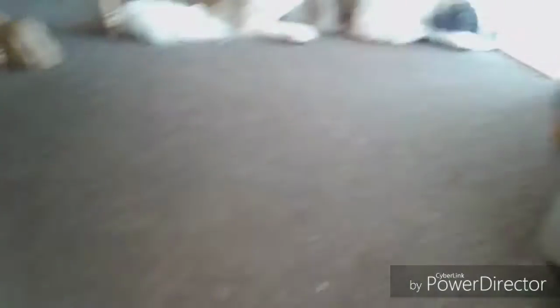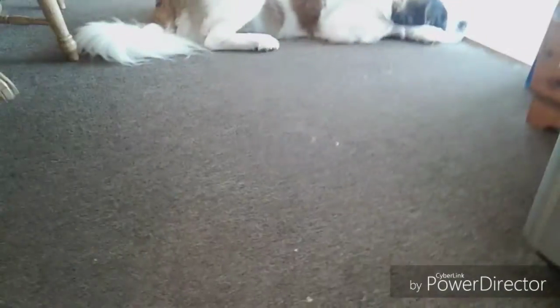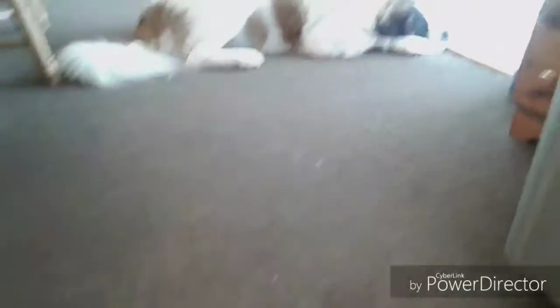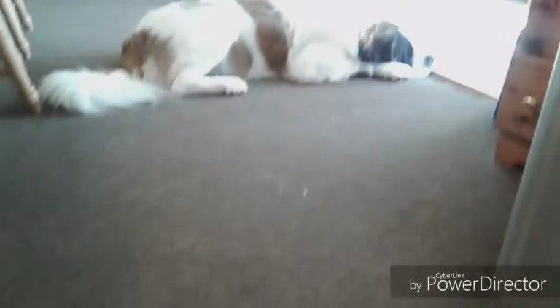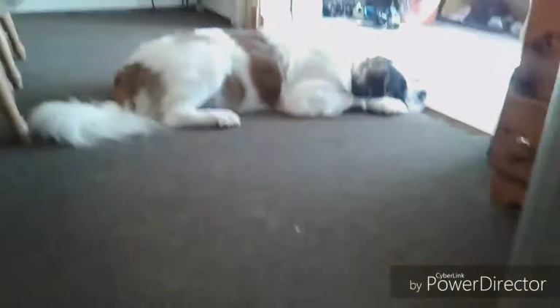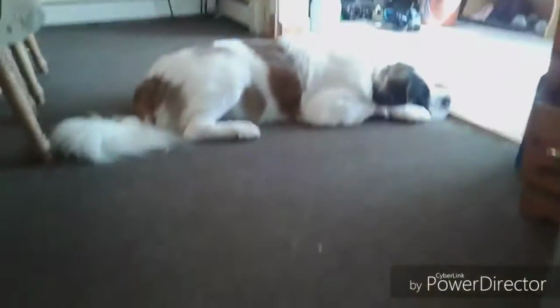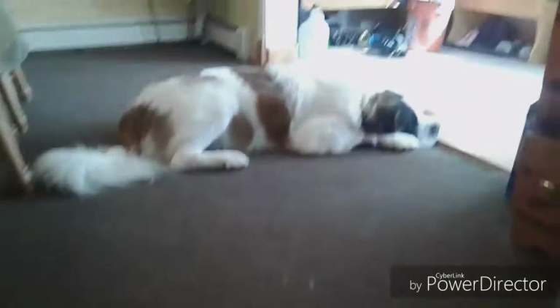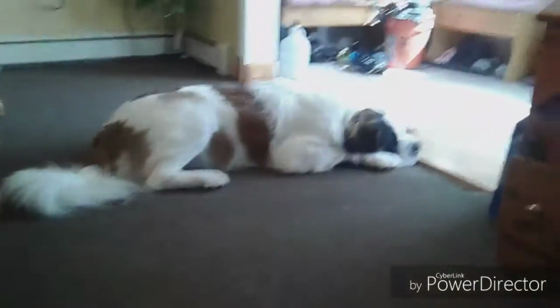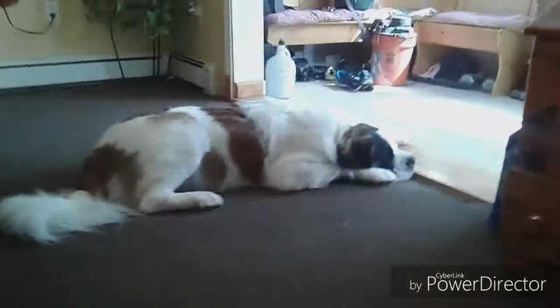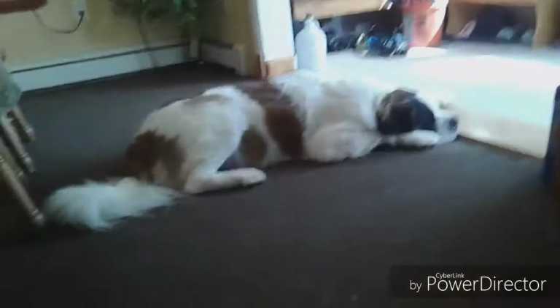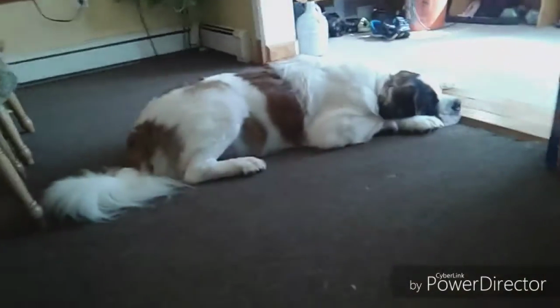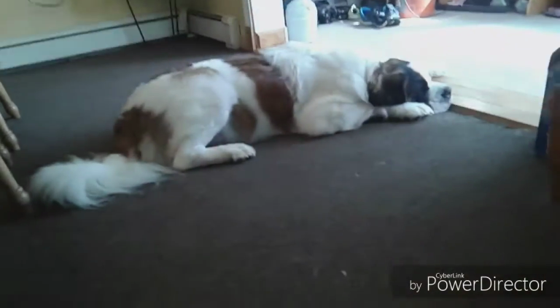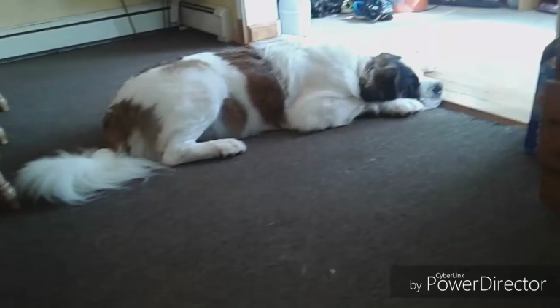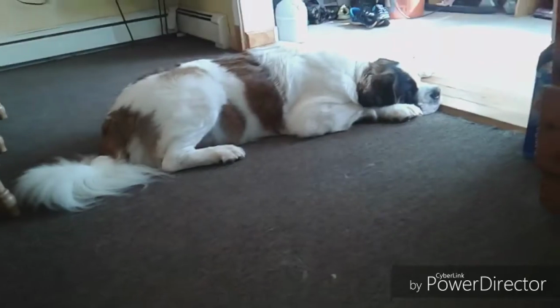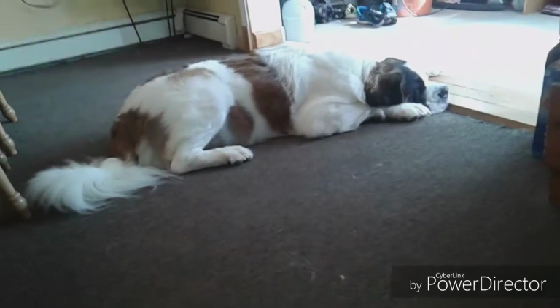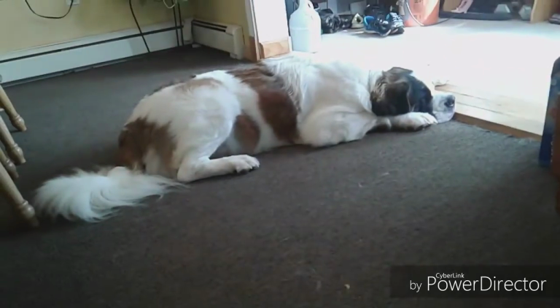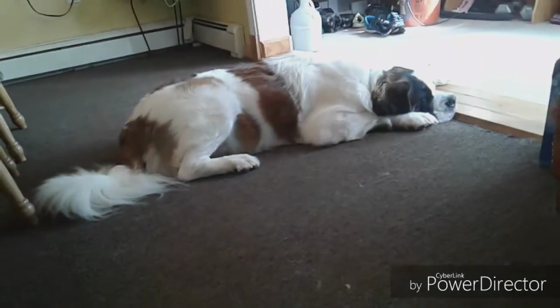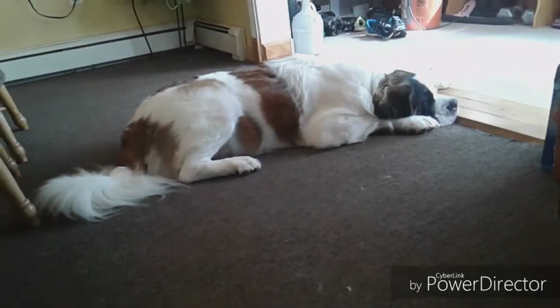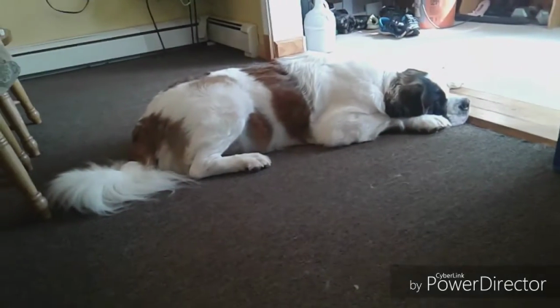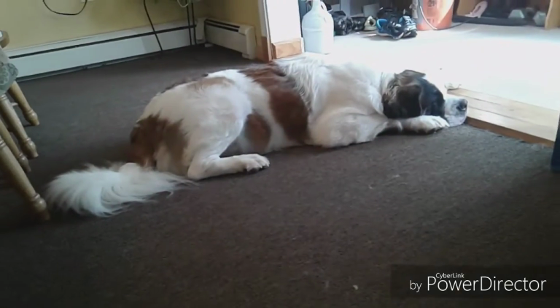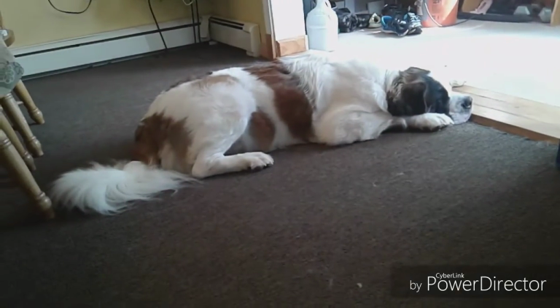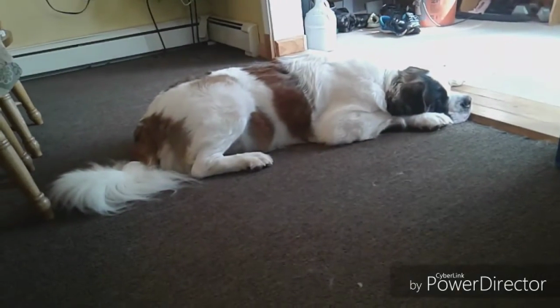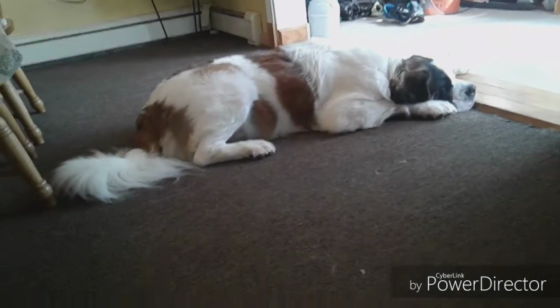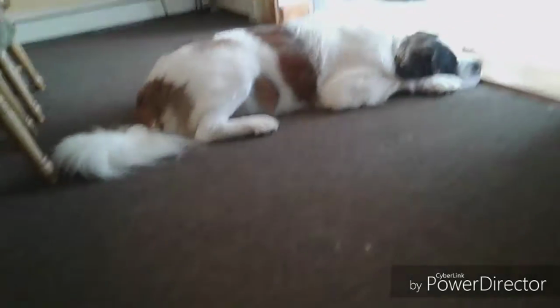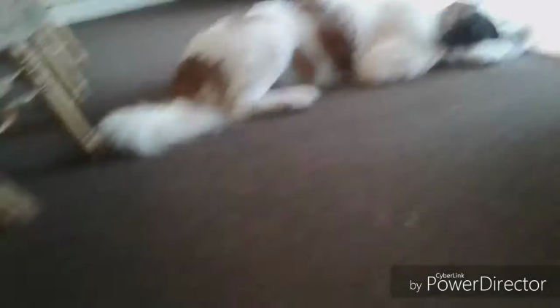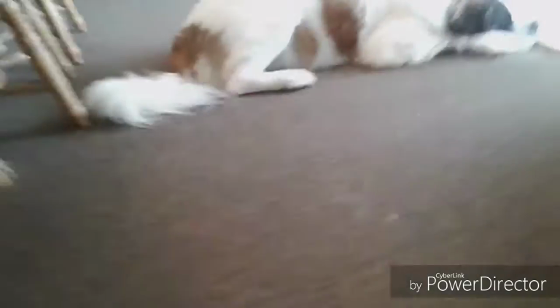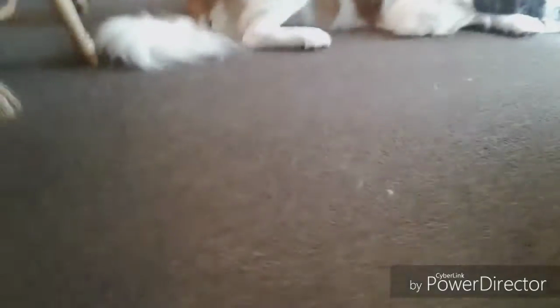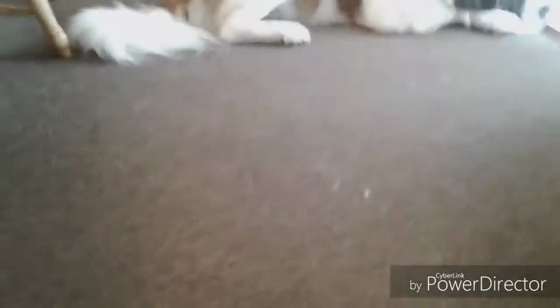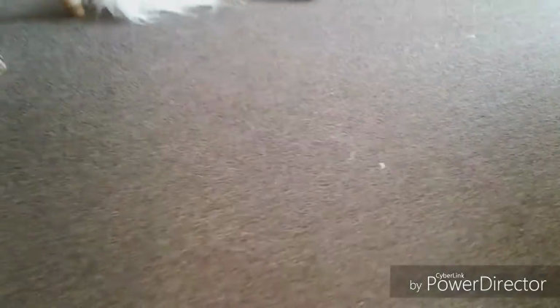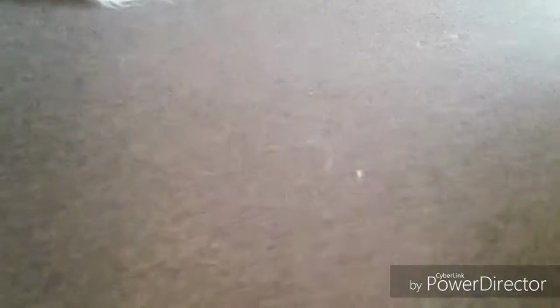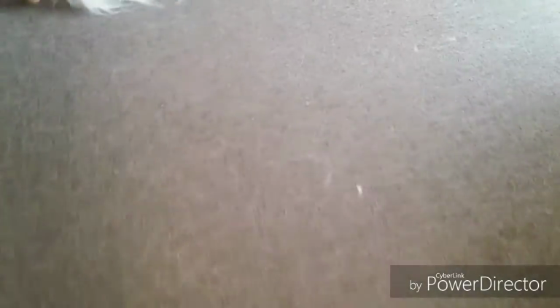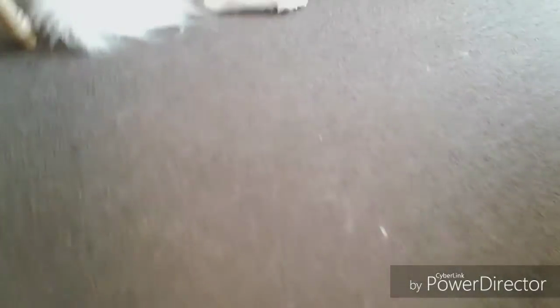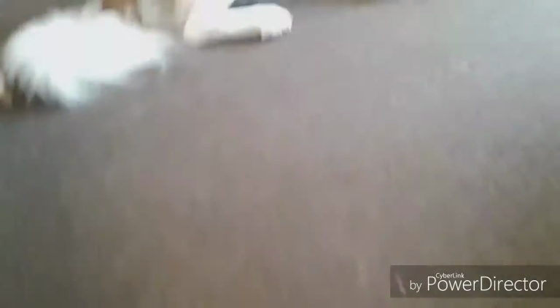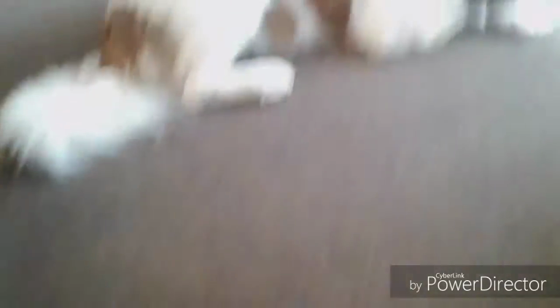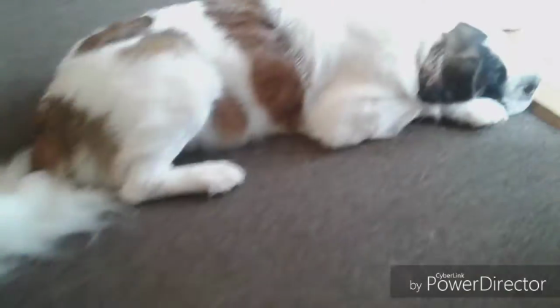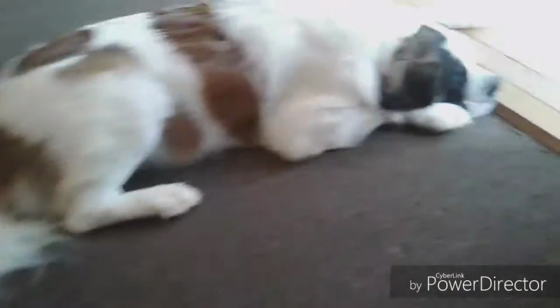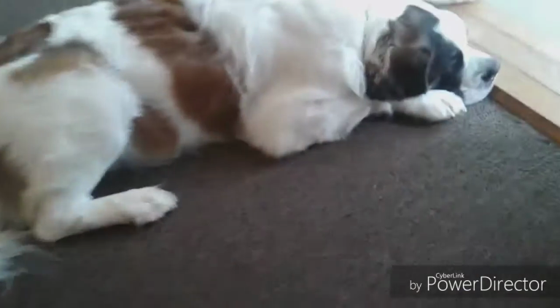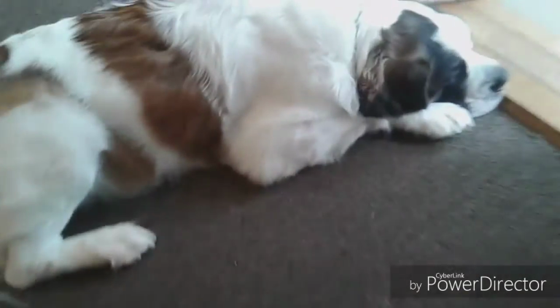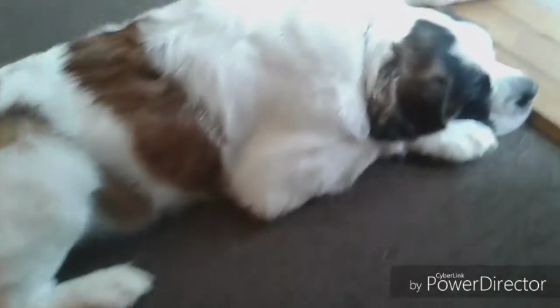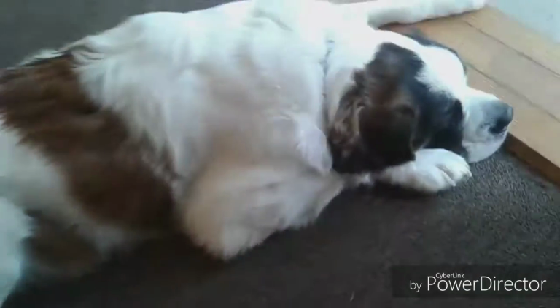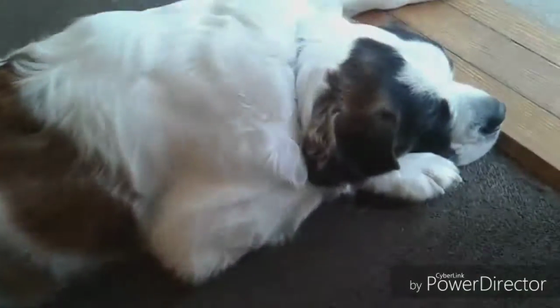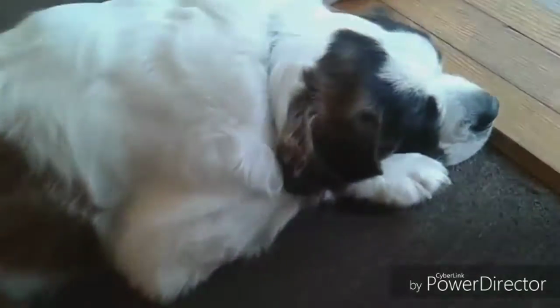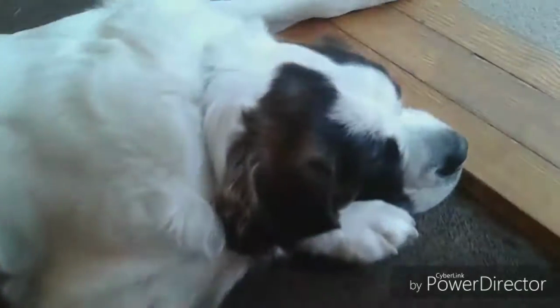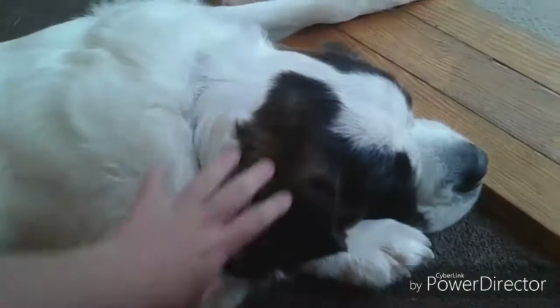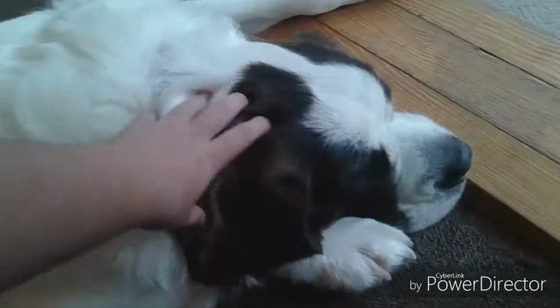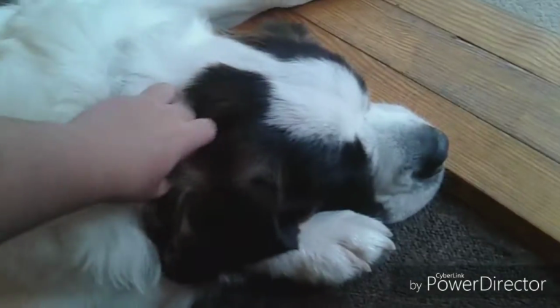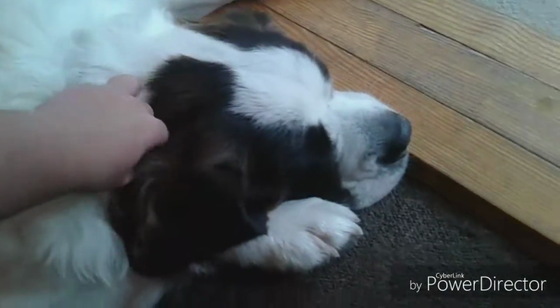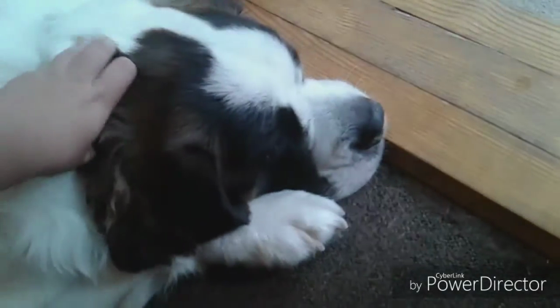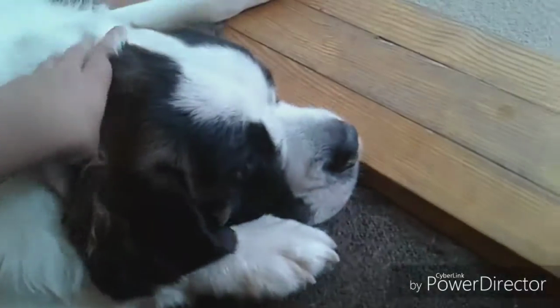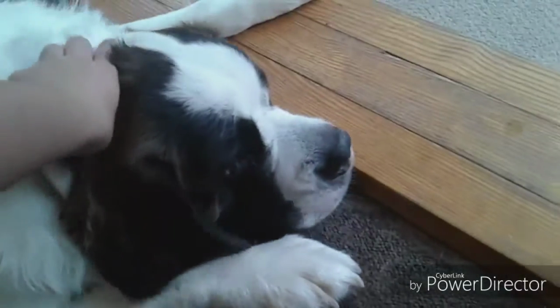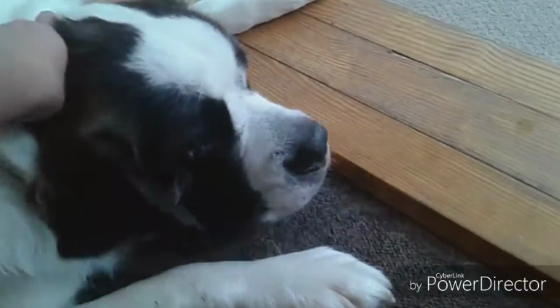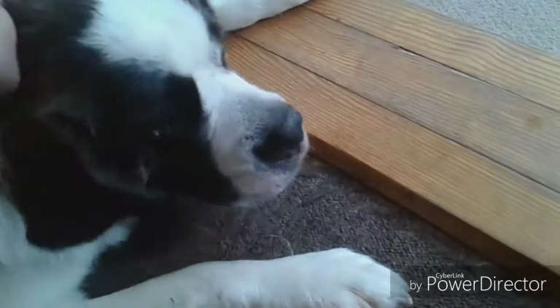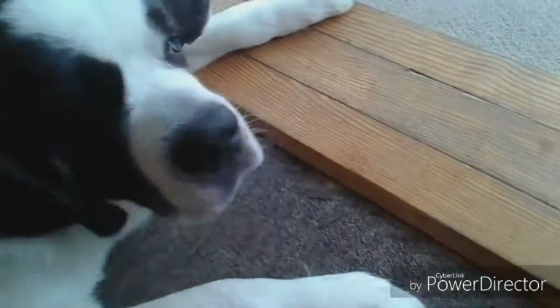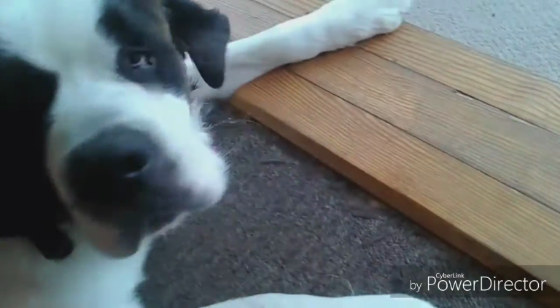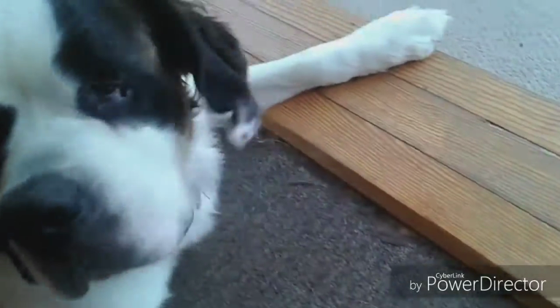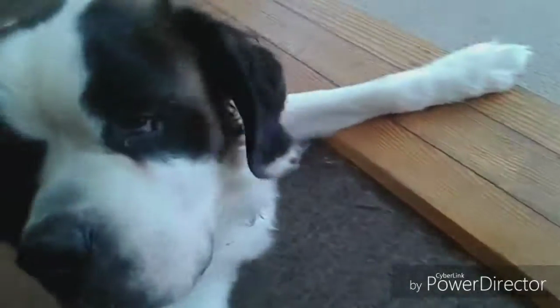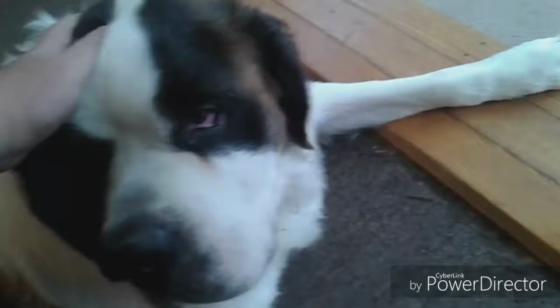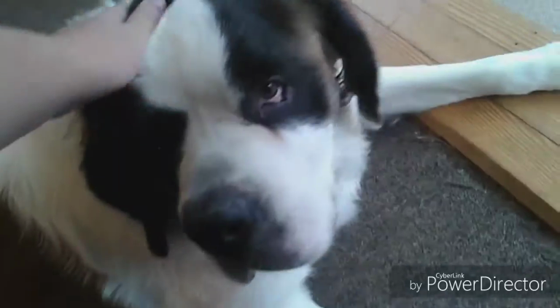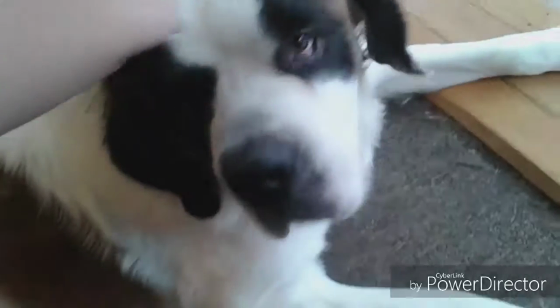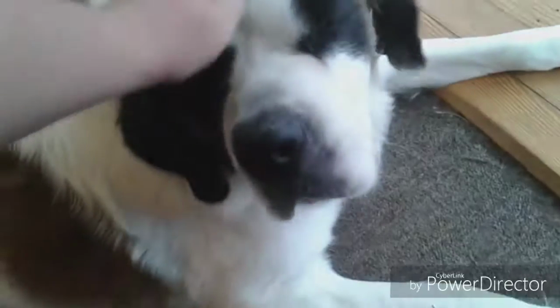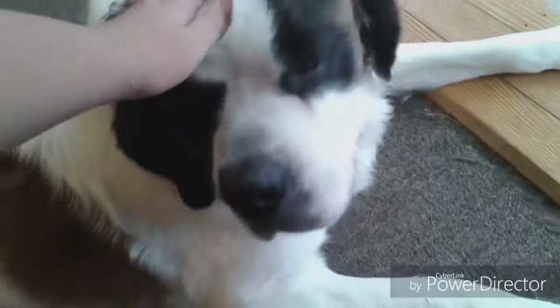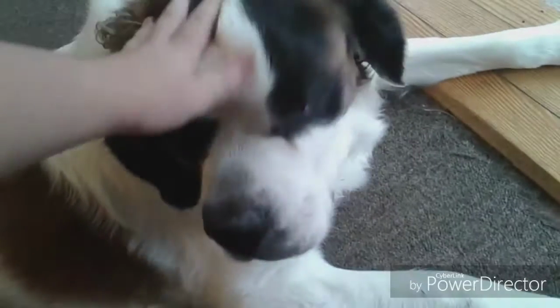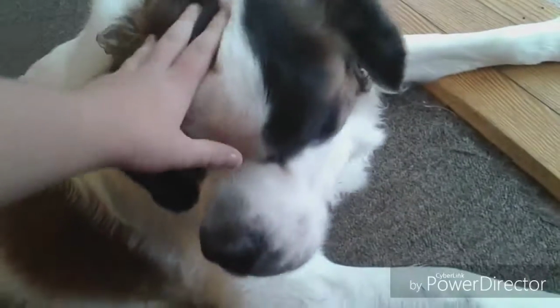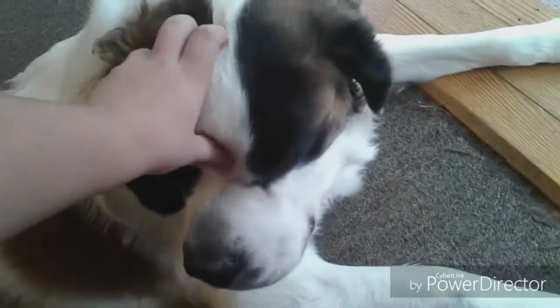And then here's my other dog, Jack. Jack the dog. Jack, say hi. Again, he also ate.